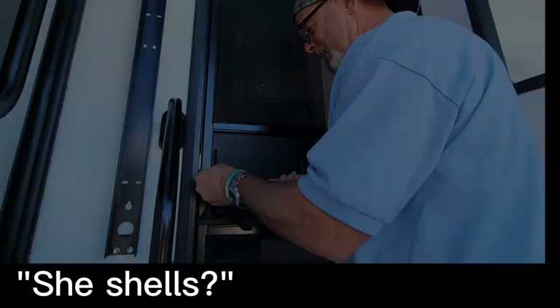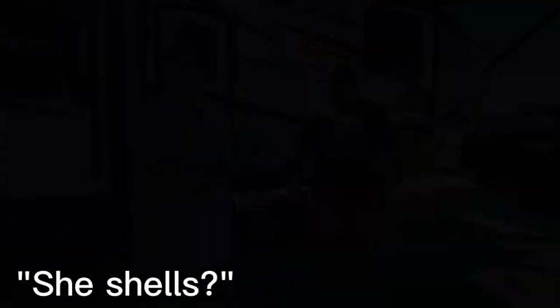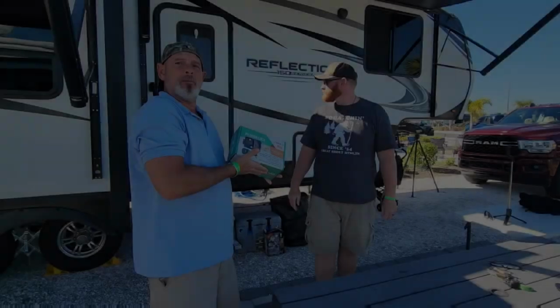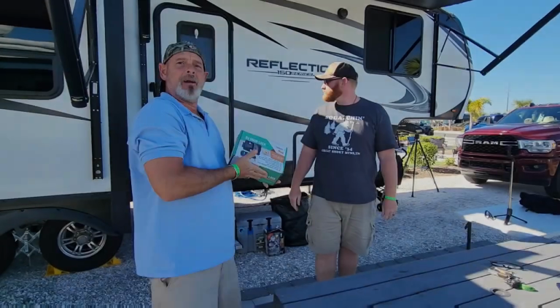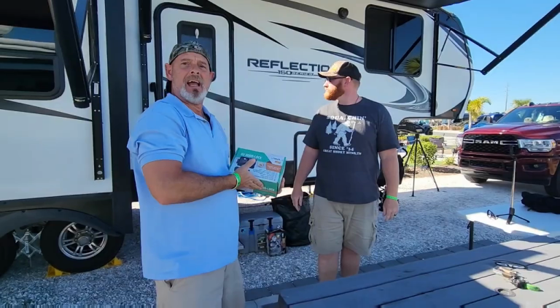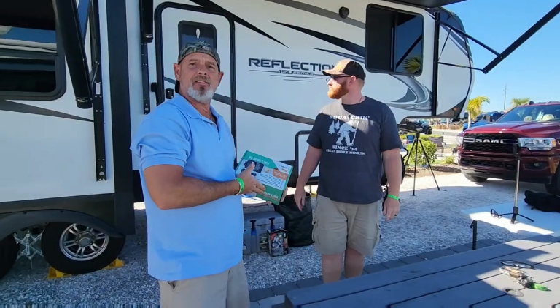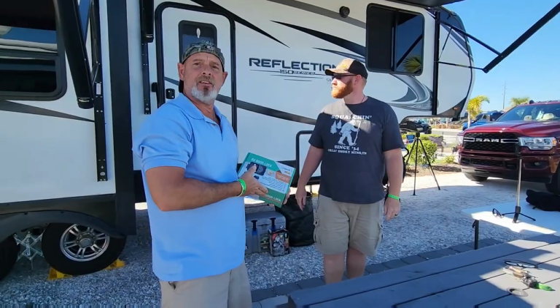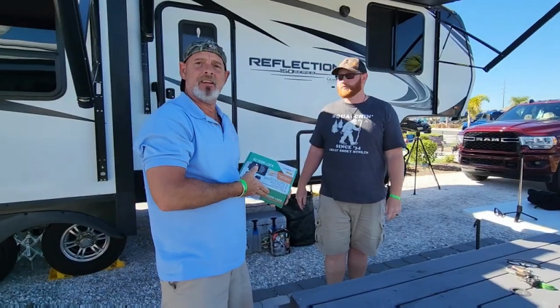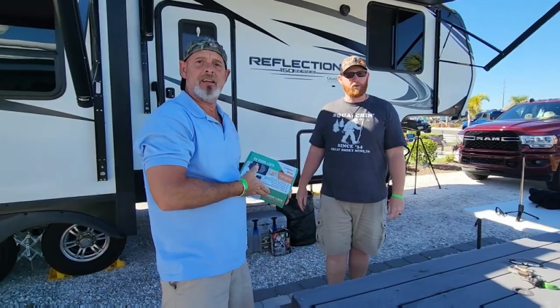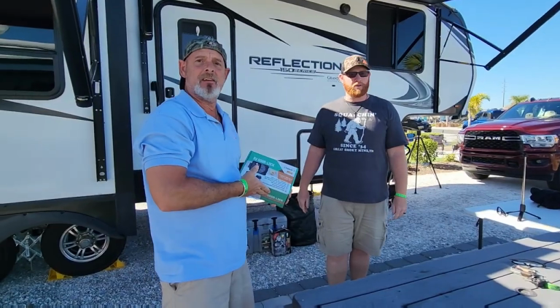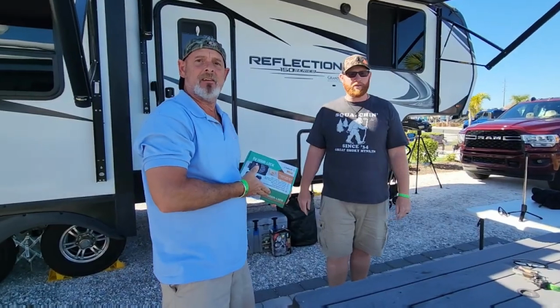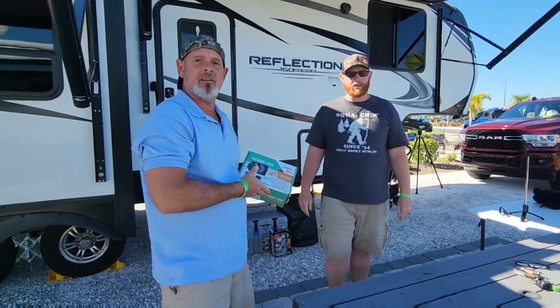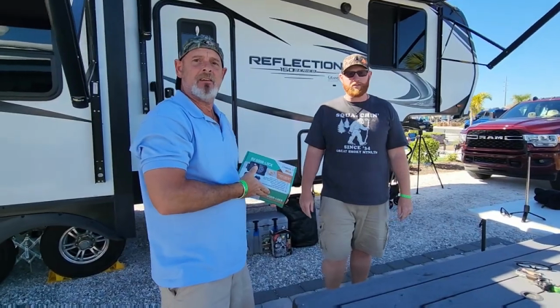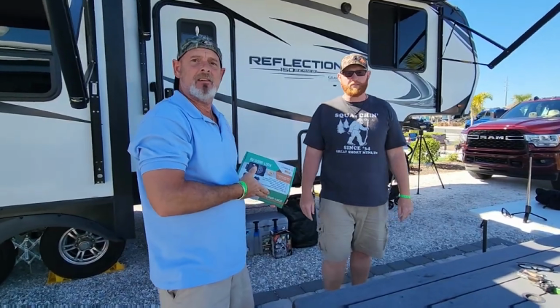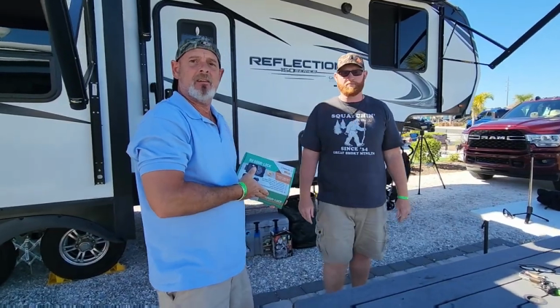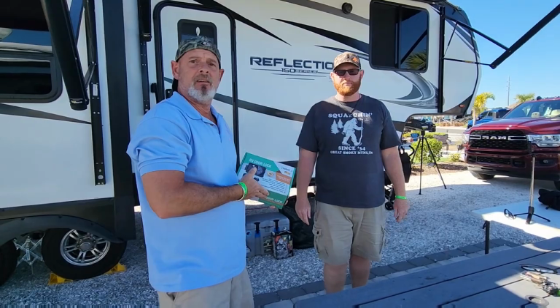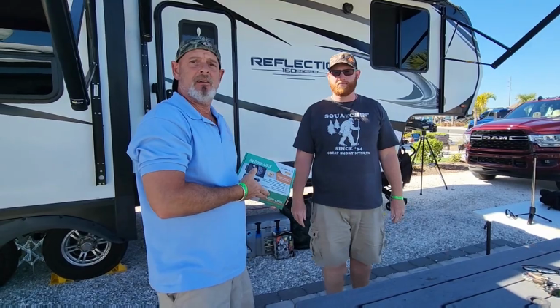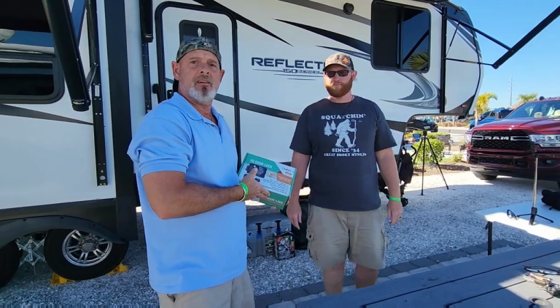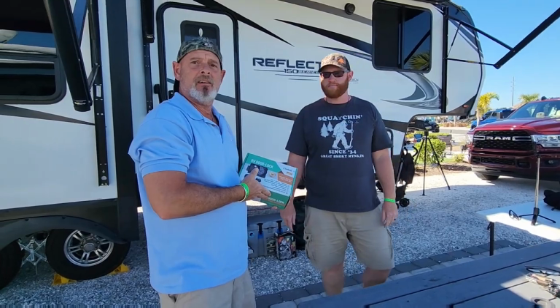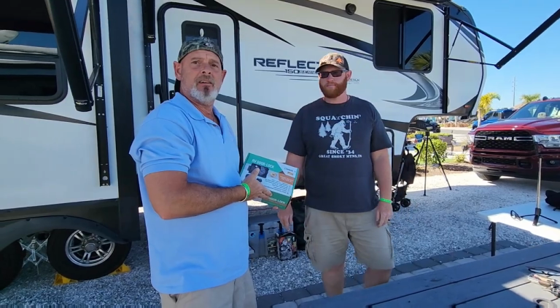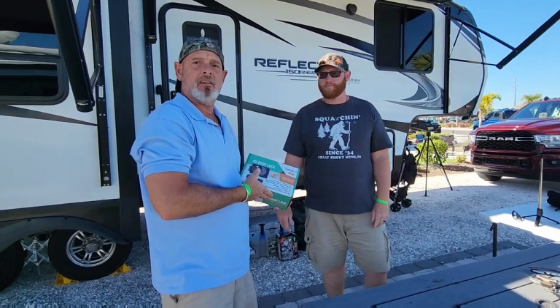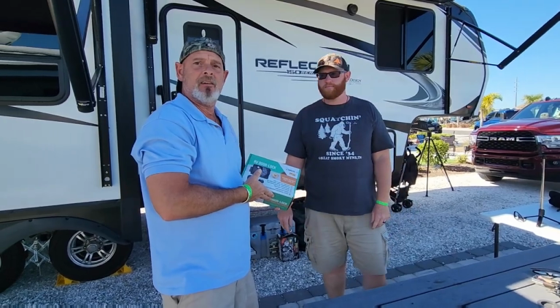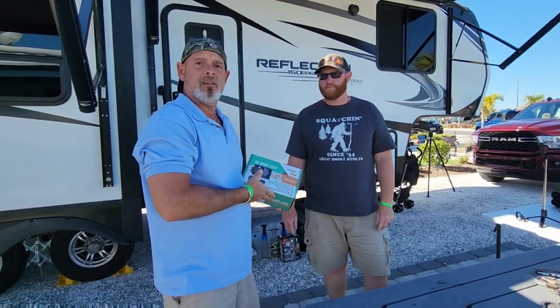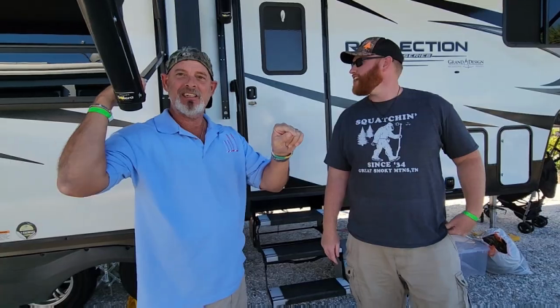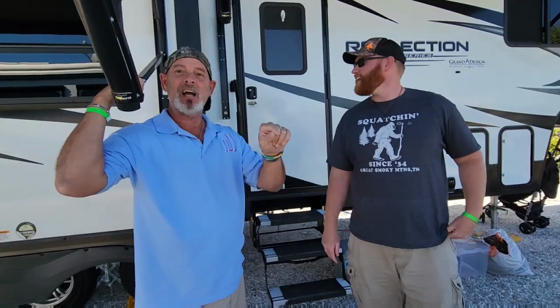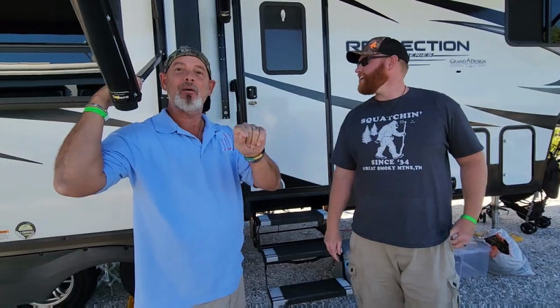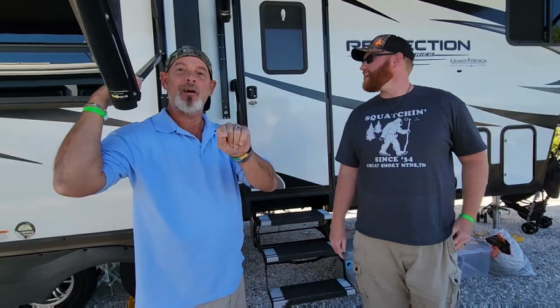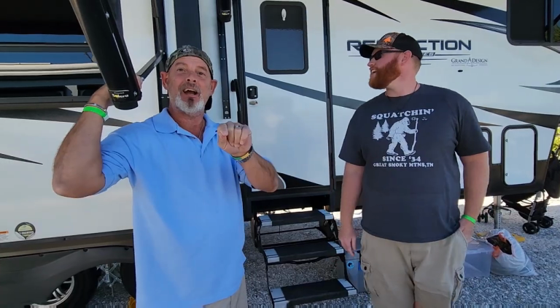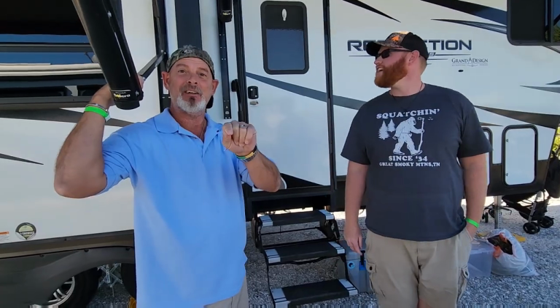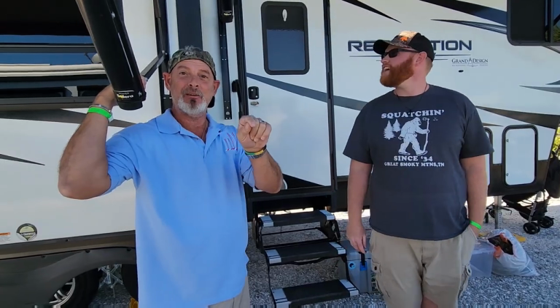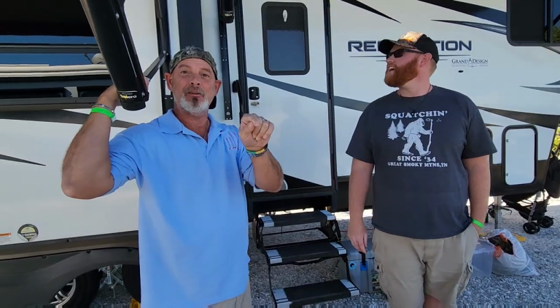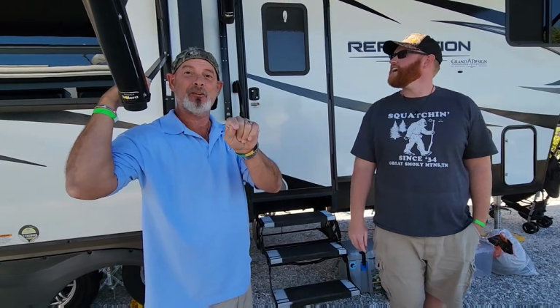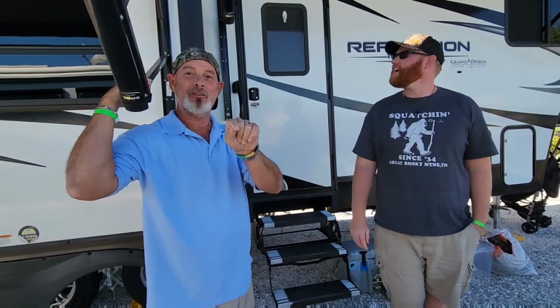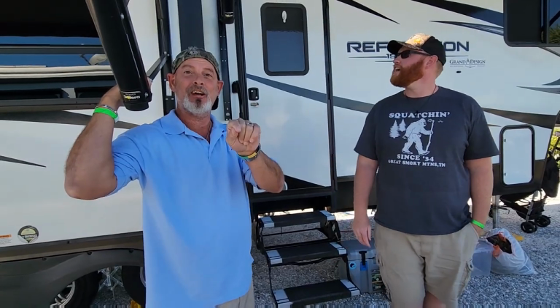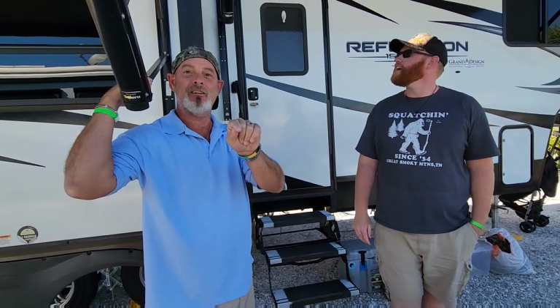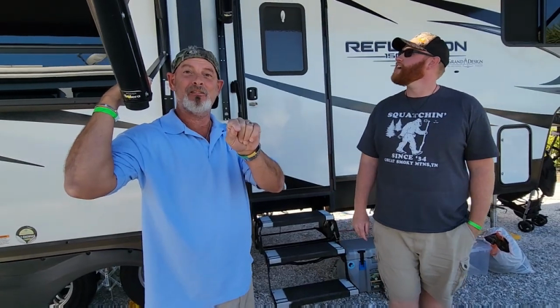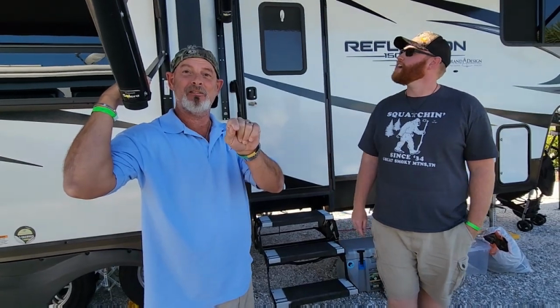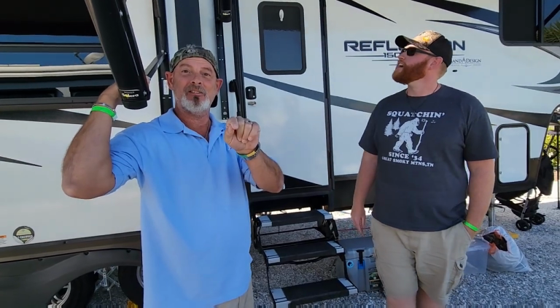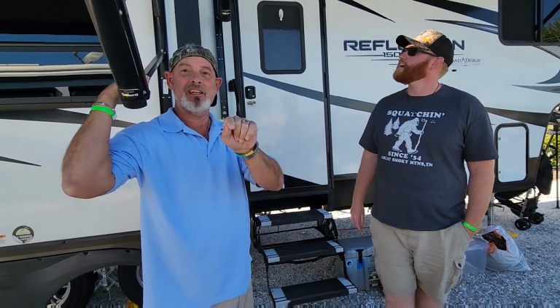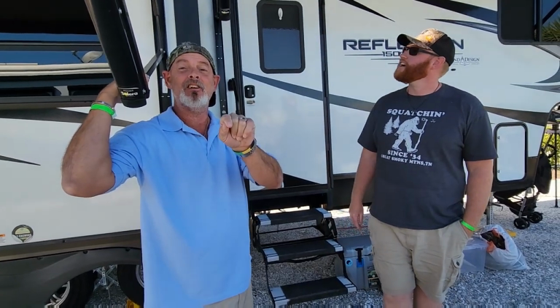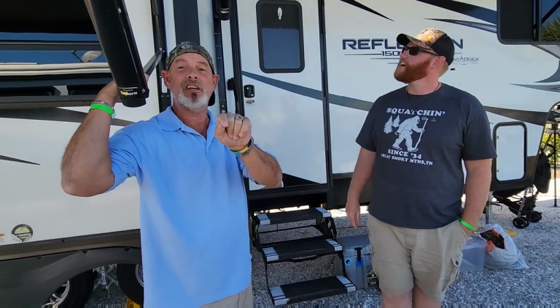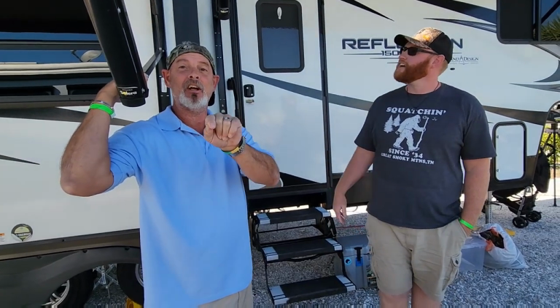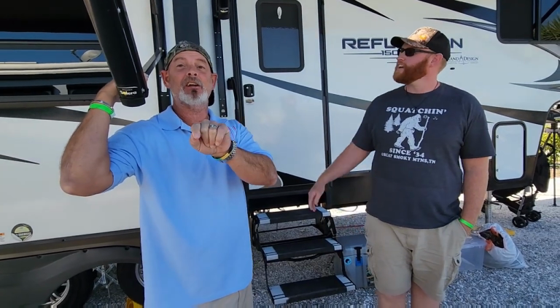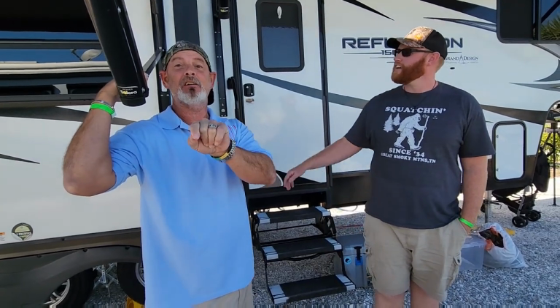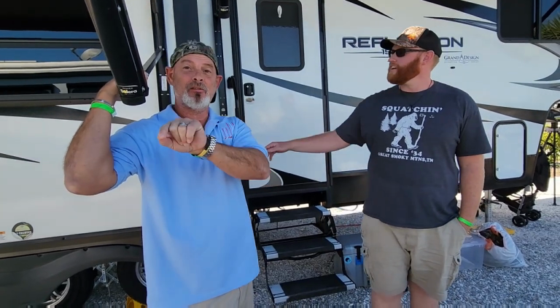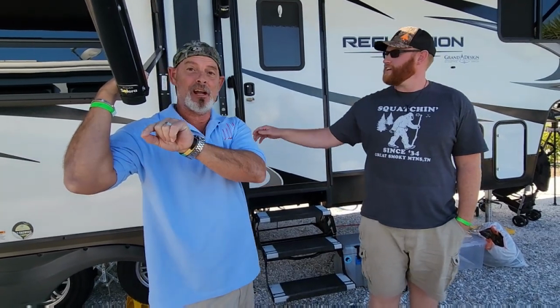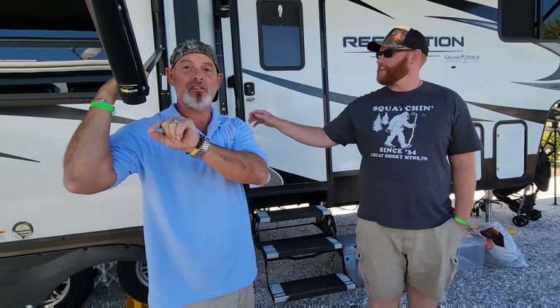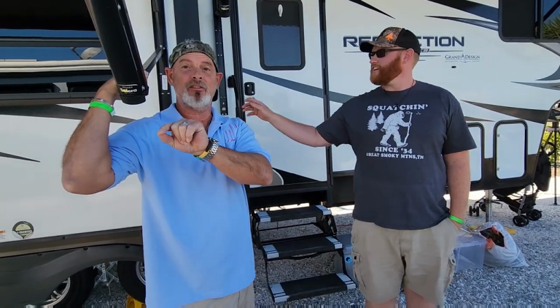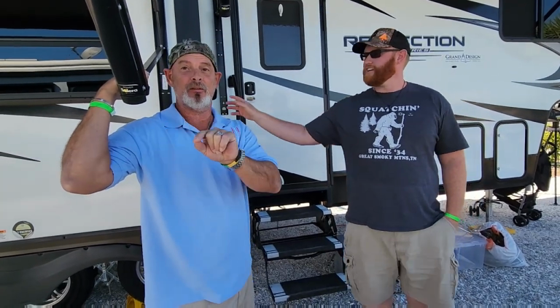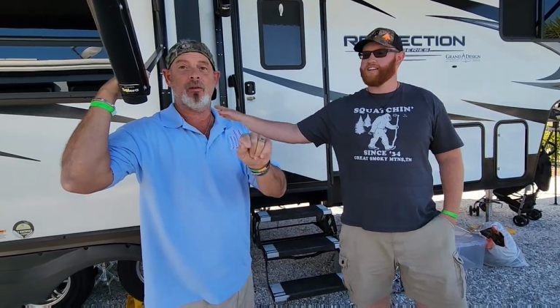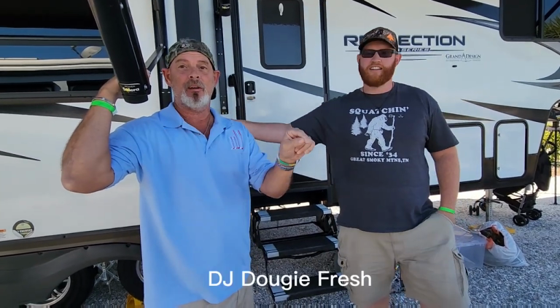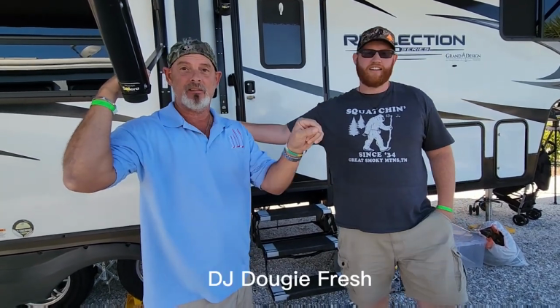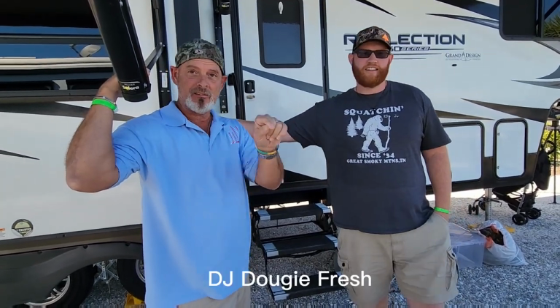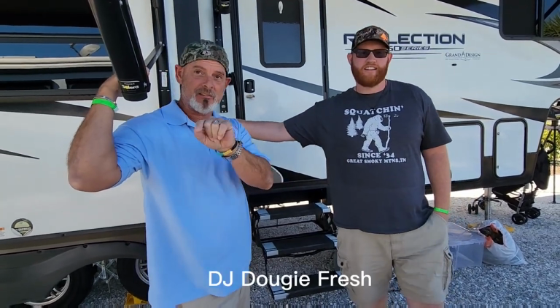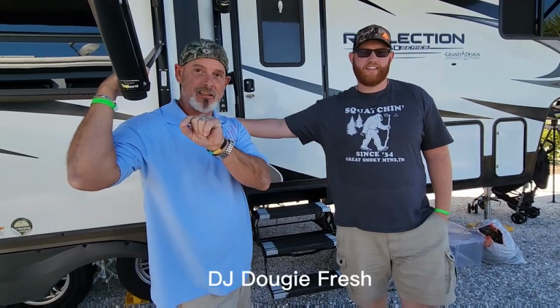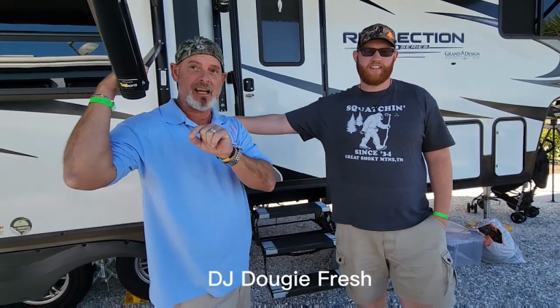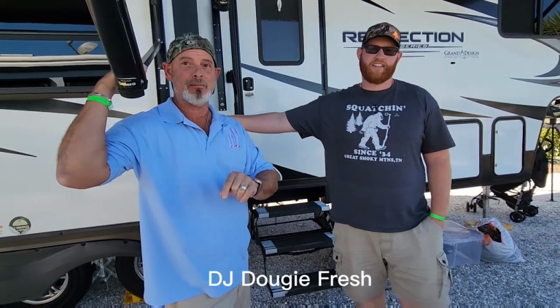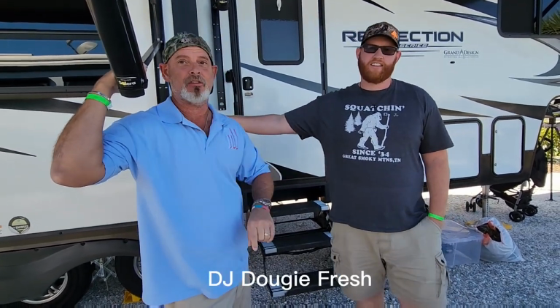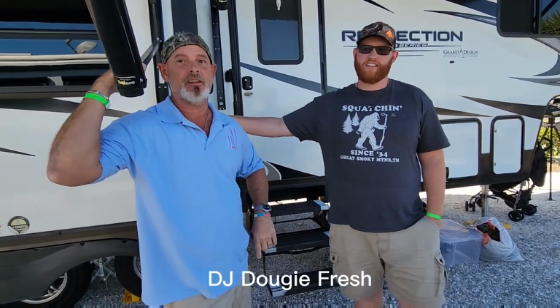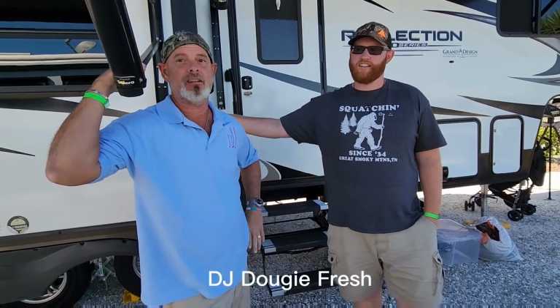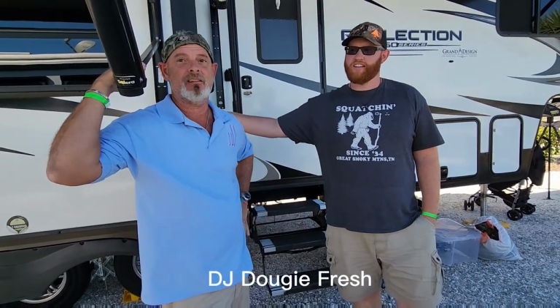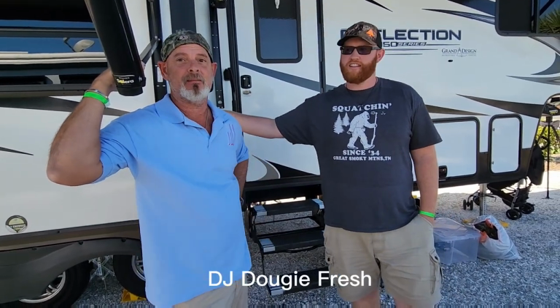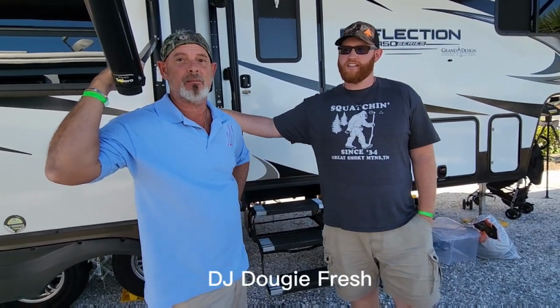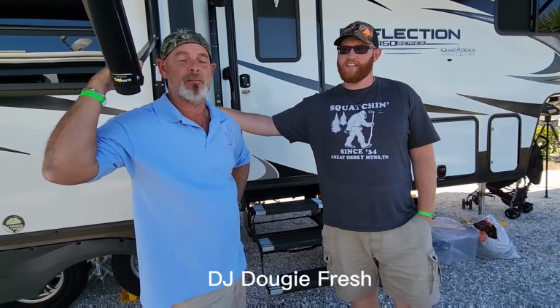DIY — do it yourself — DJ Dougie Fresh helping with the installation today.